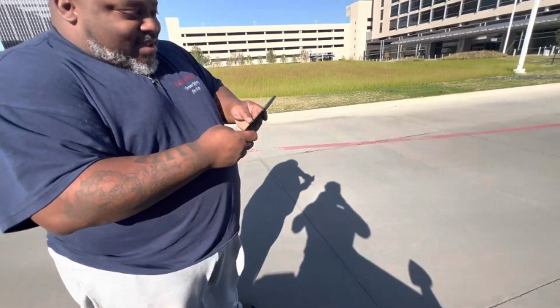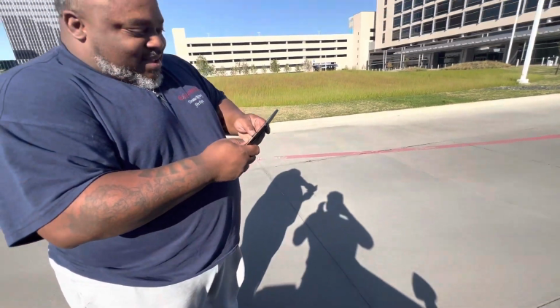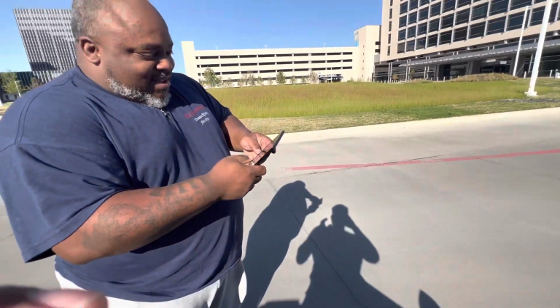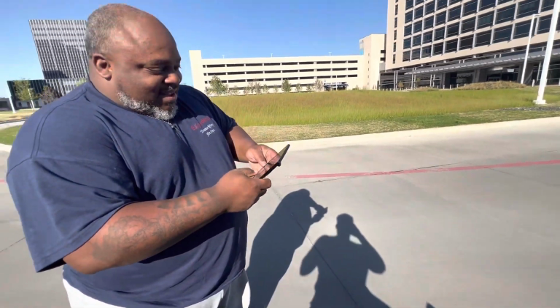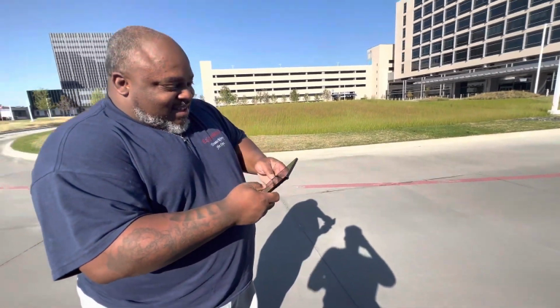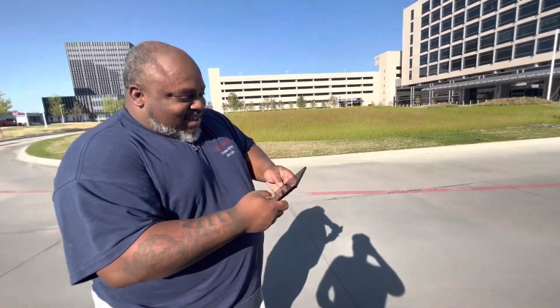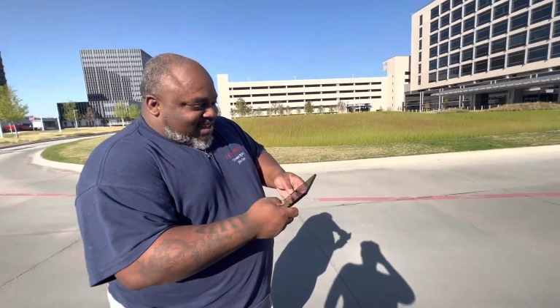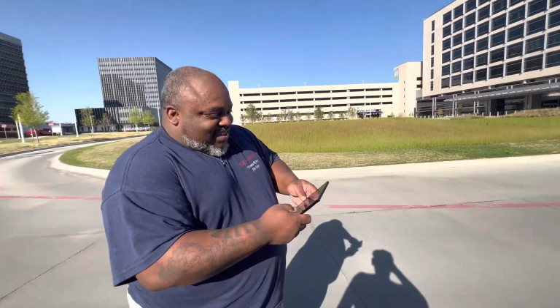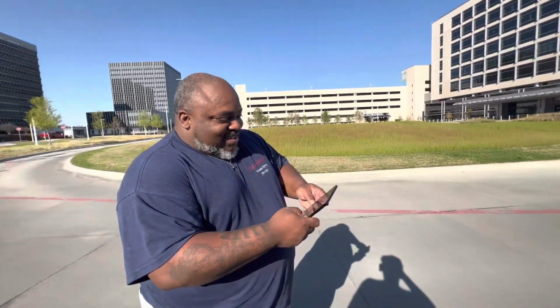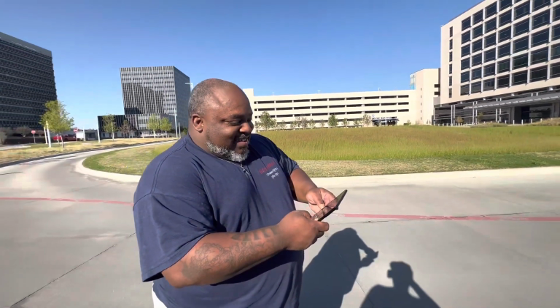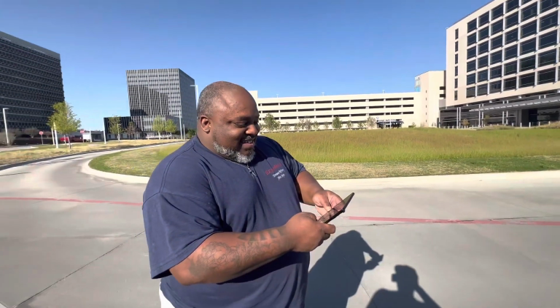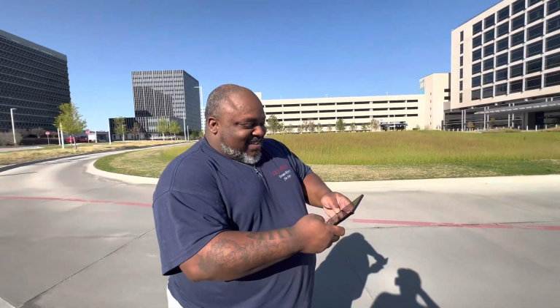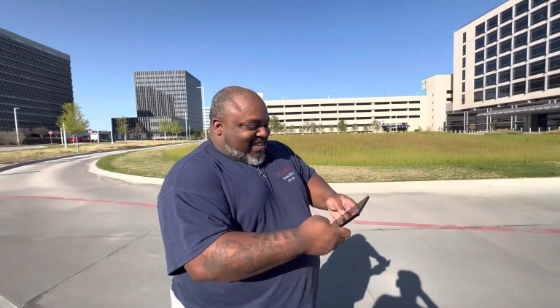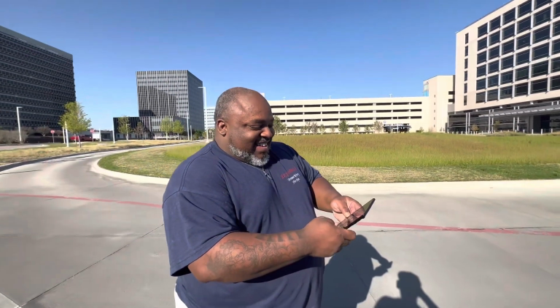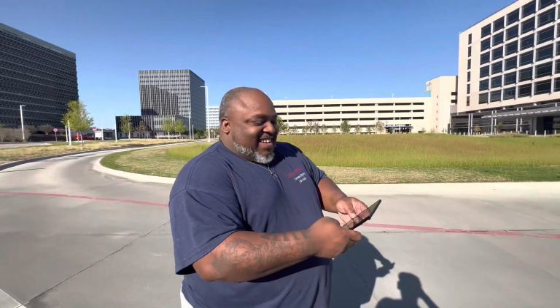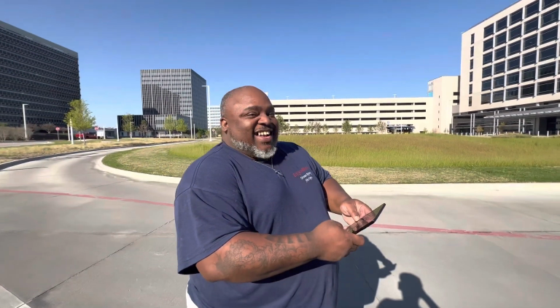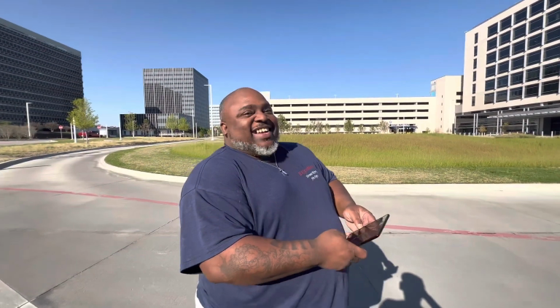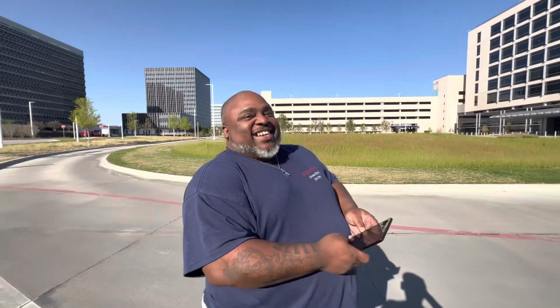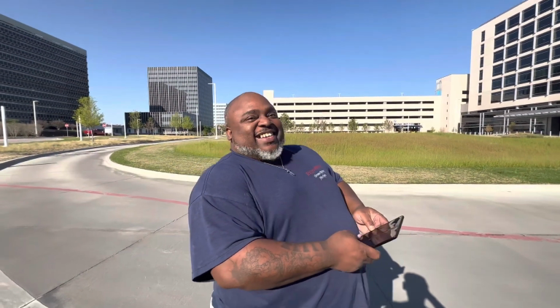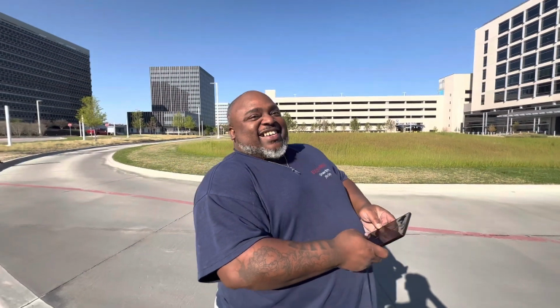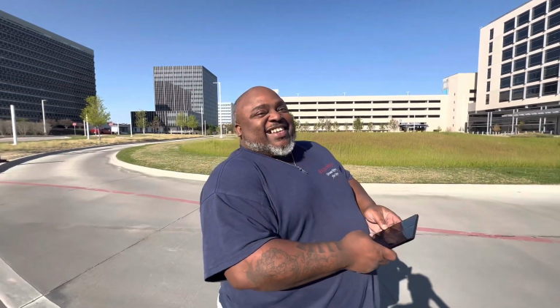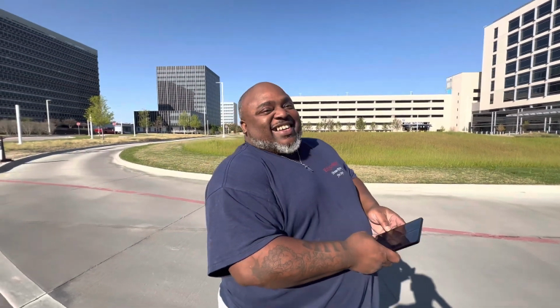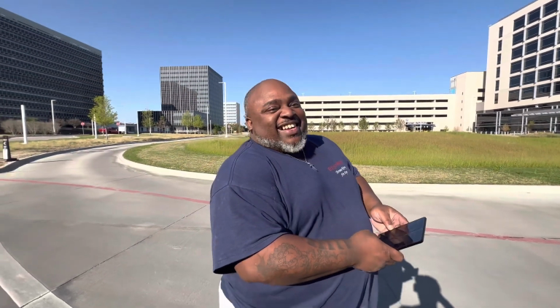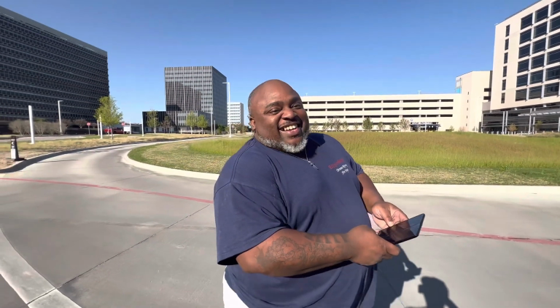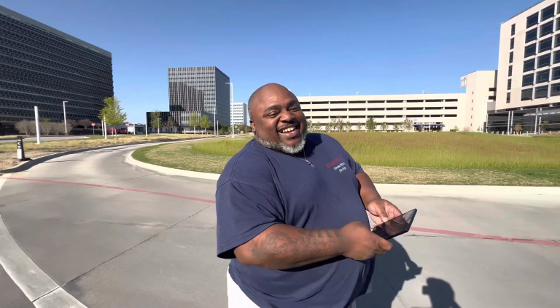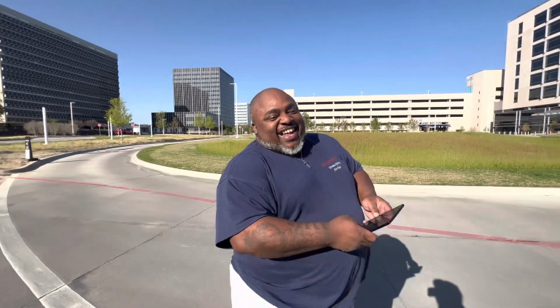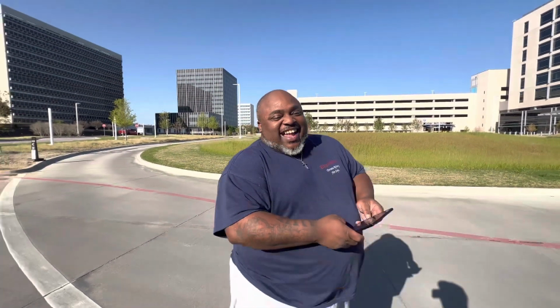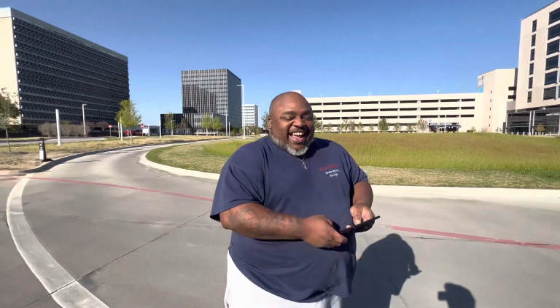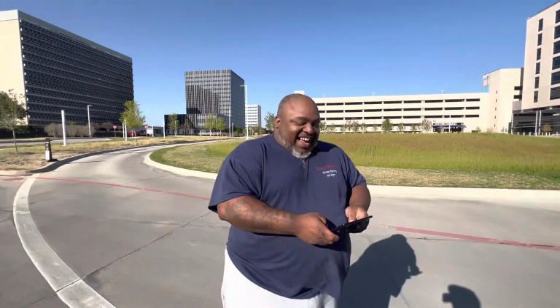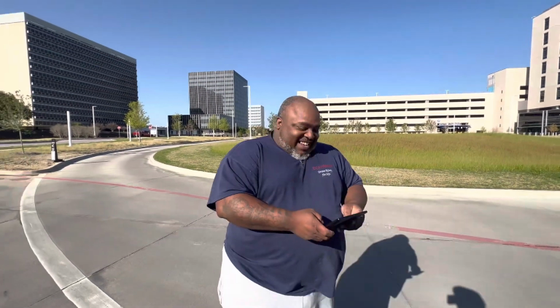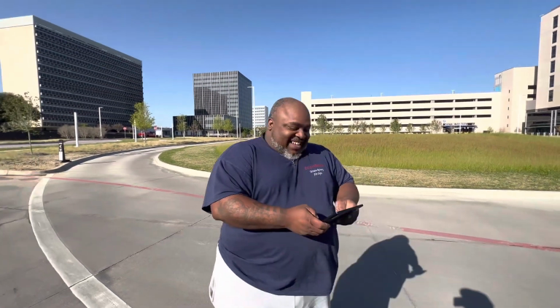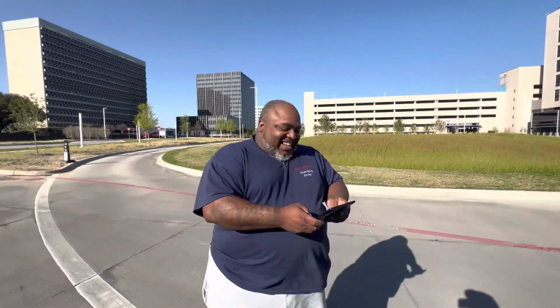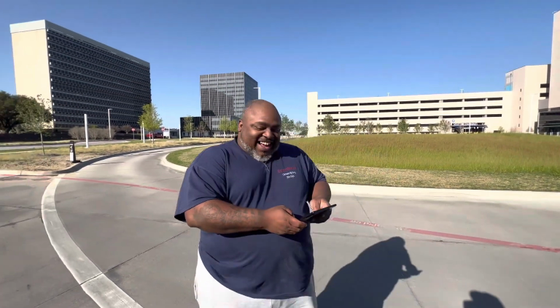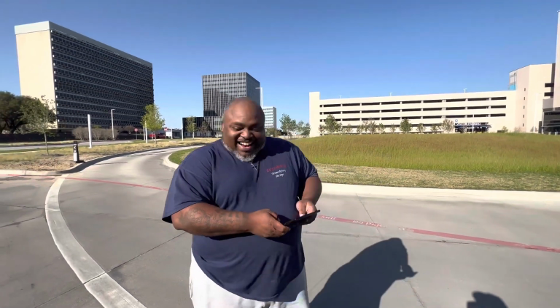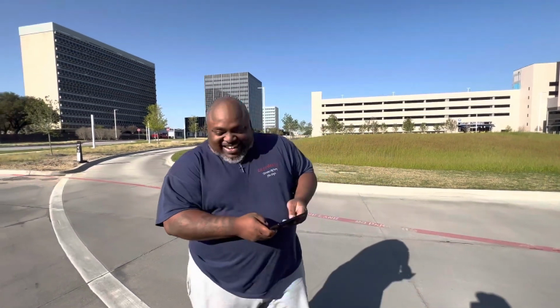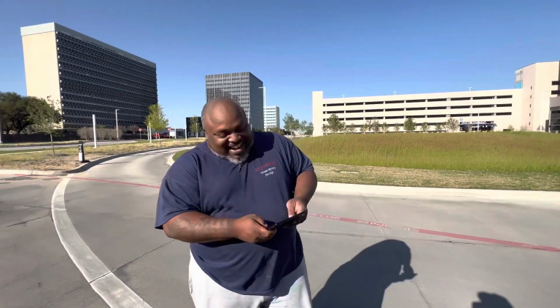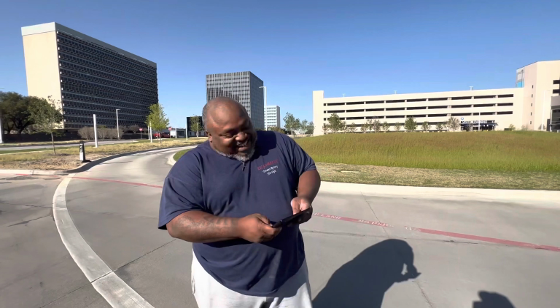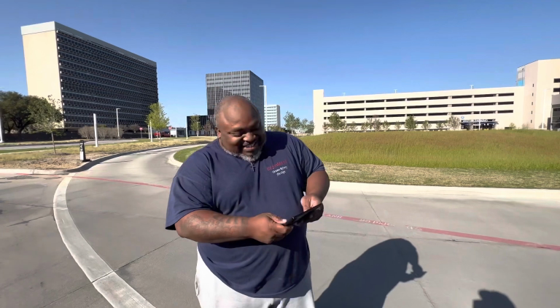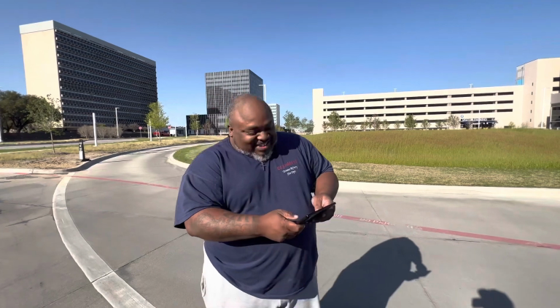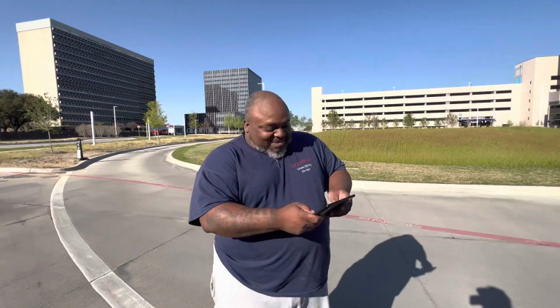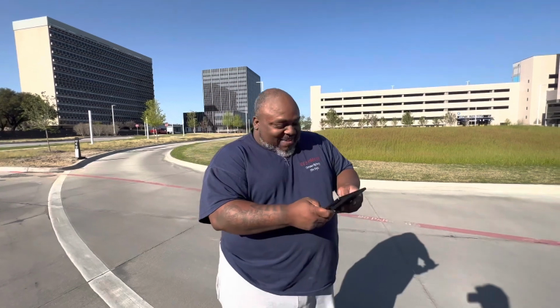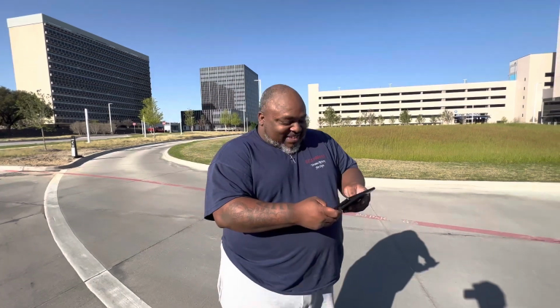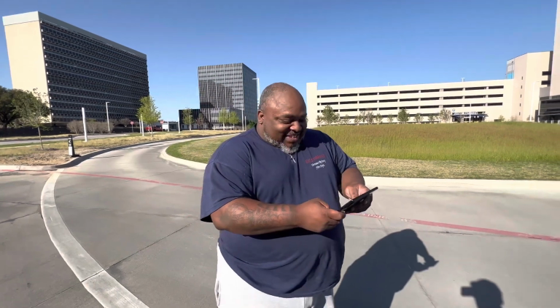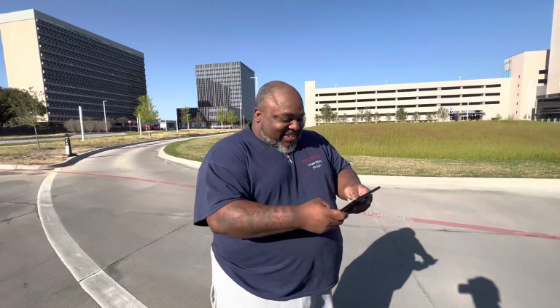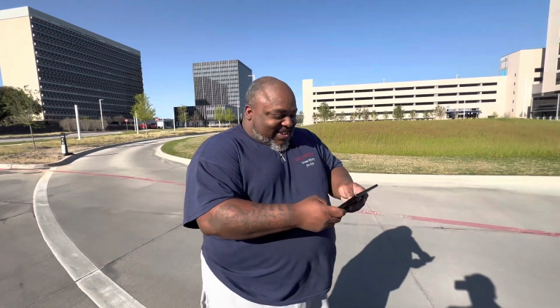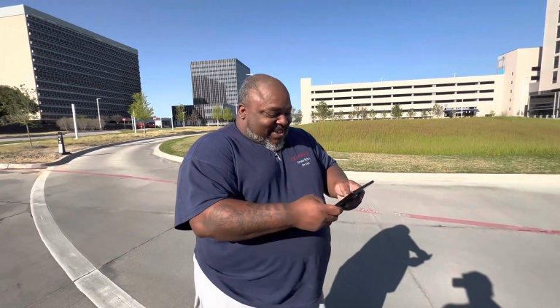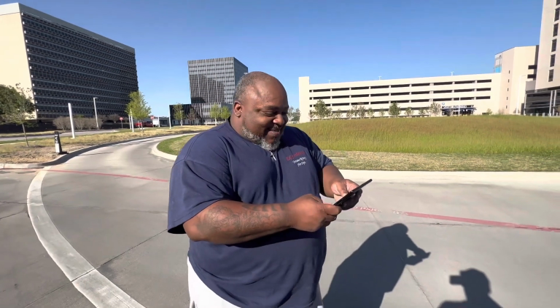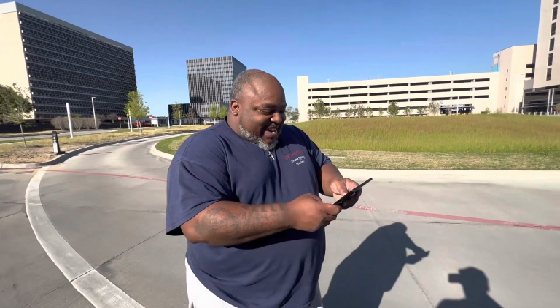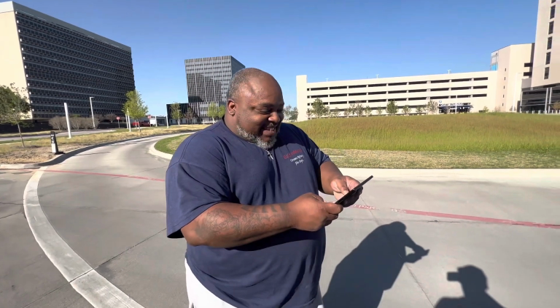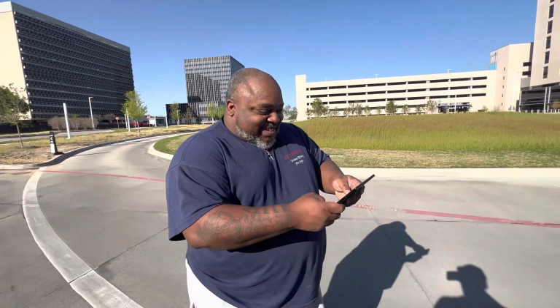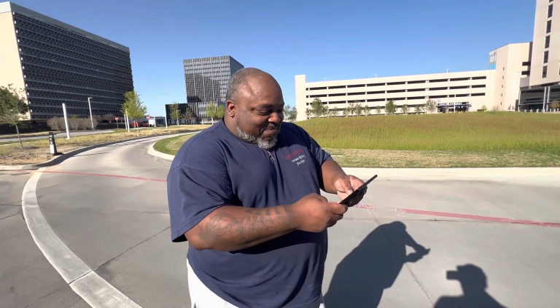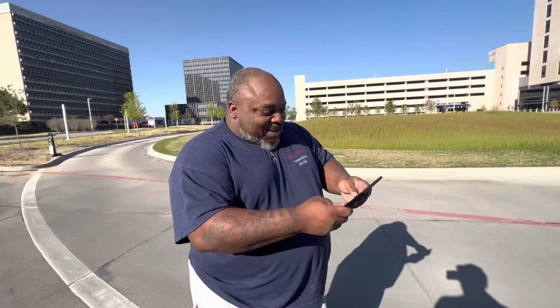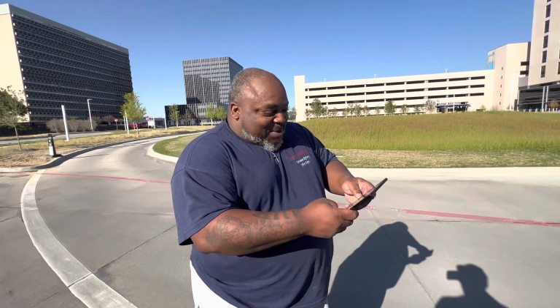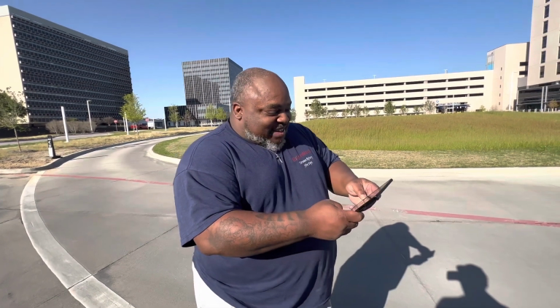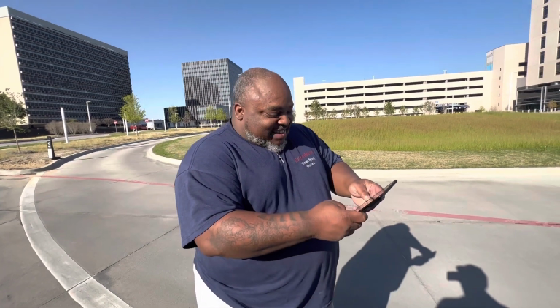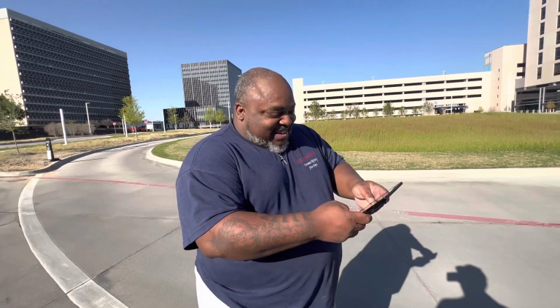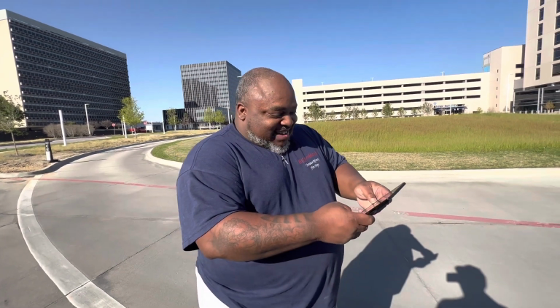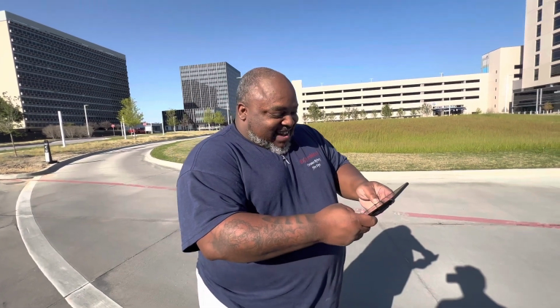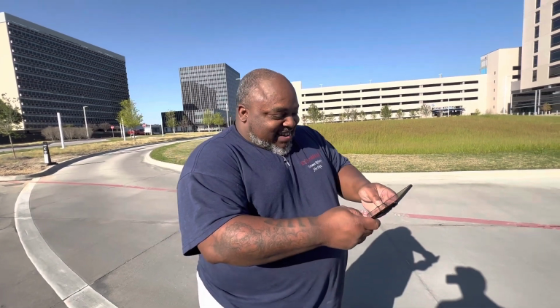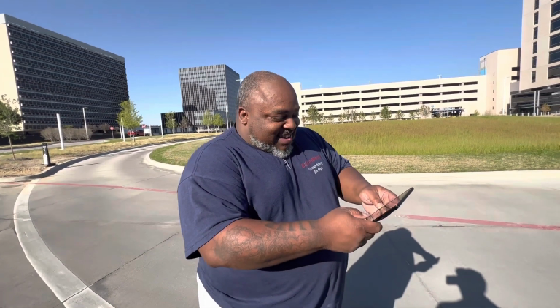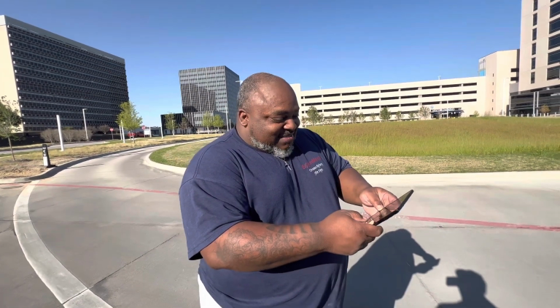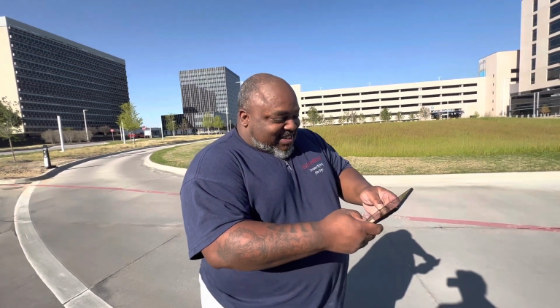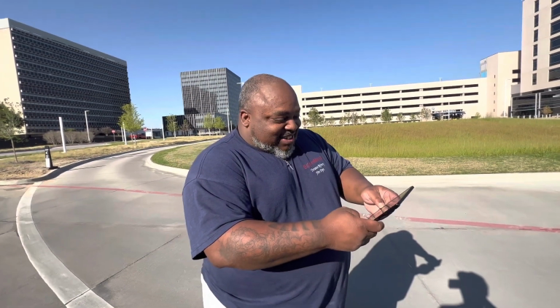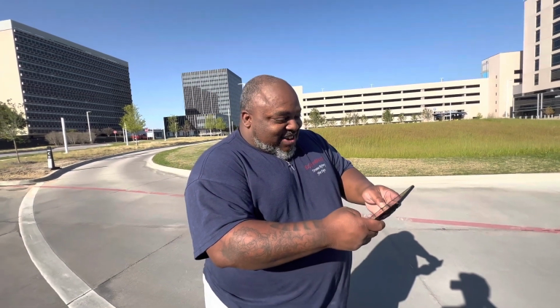Hey, my man pulled me over while I was driving, right? He said, I got to talk to you, man, pull up. I got to talk about this car, man, it's a beauty. Appreciate you, man.